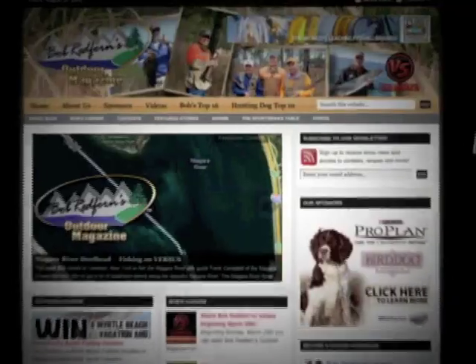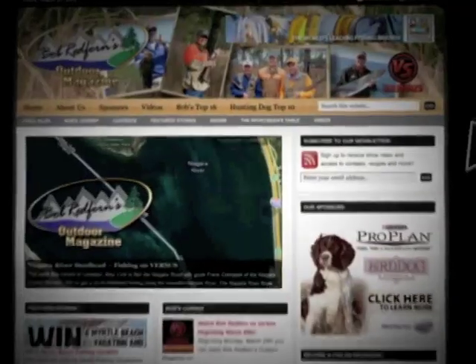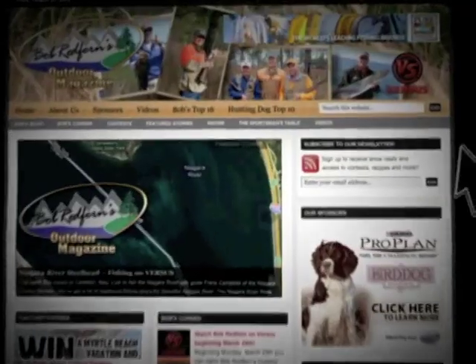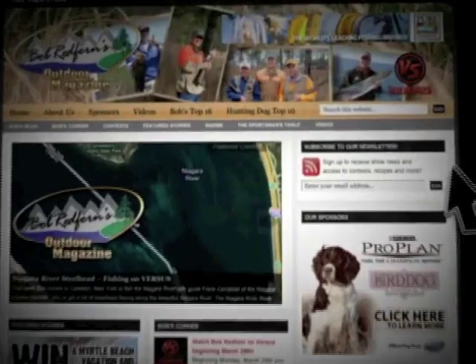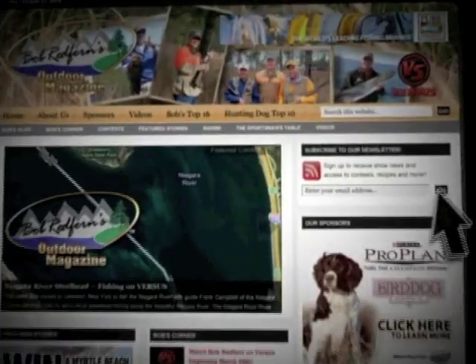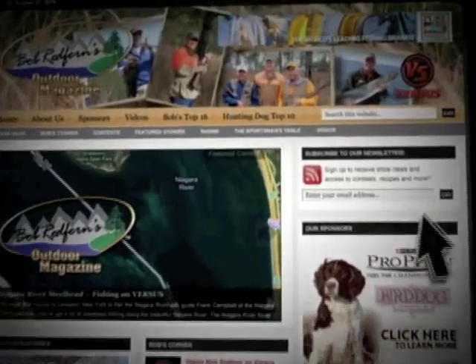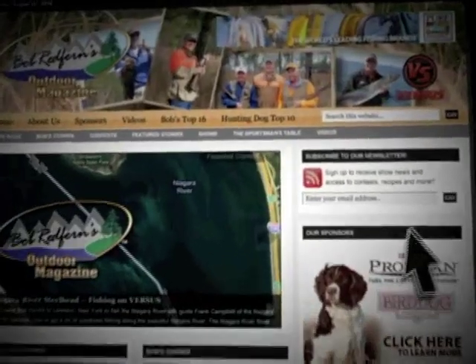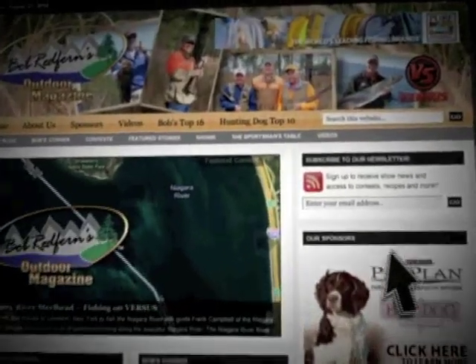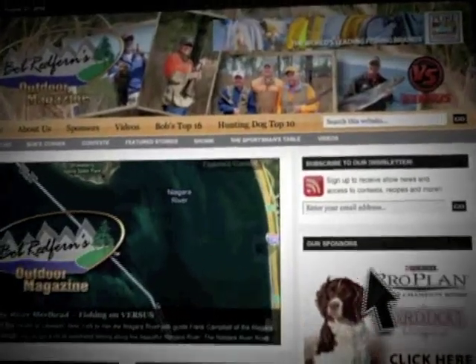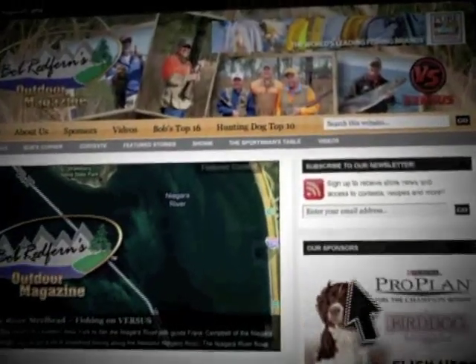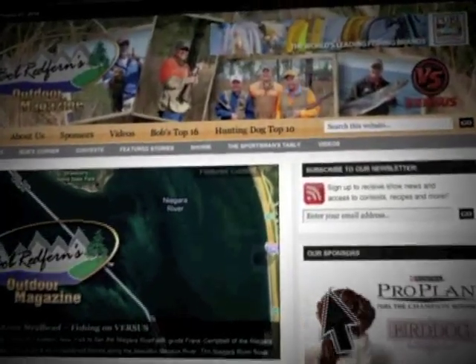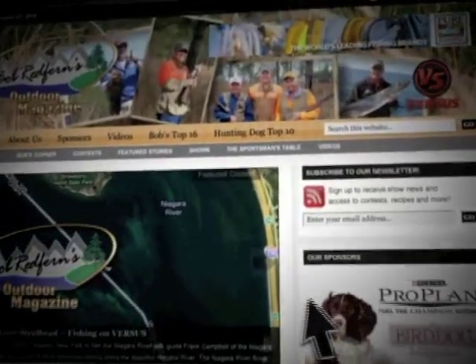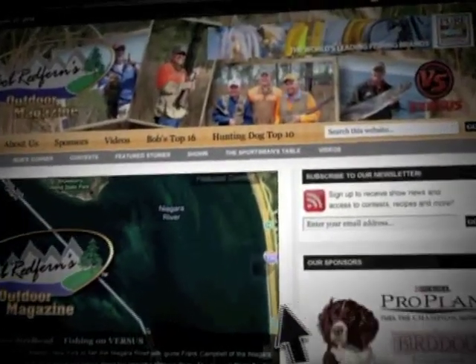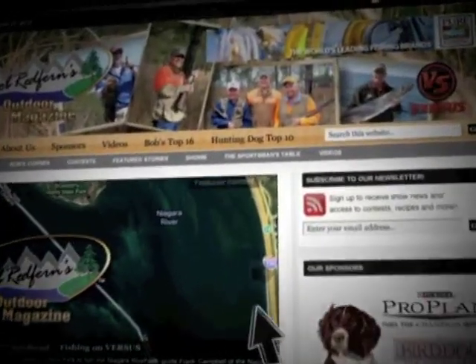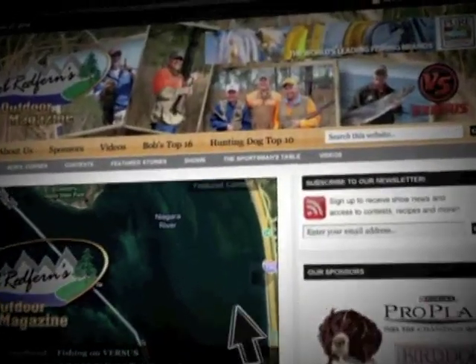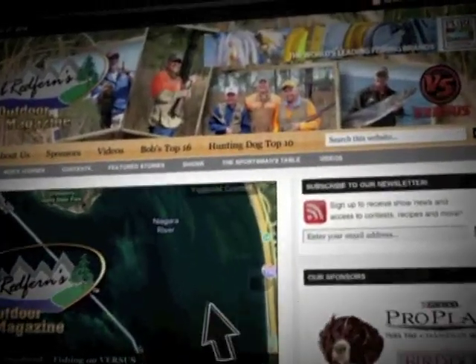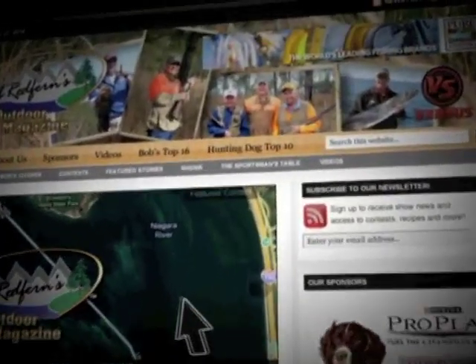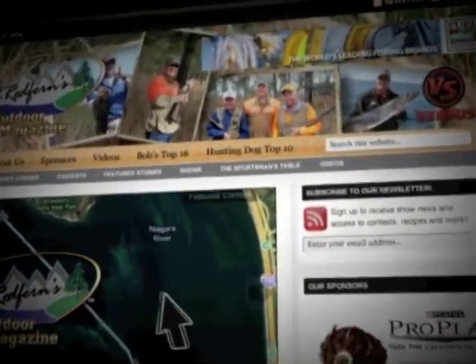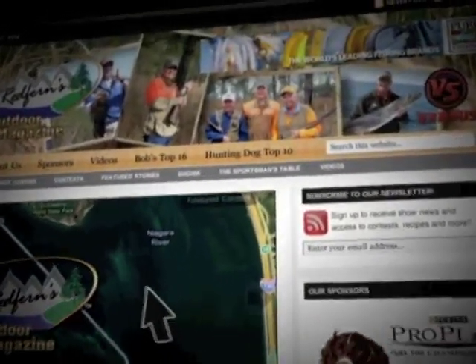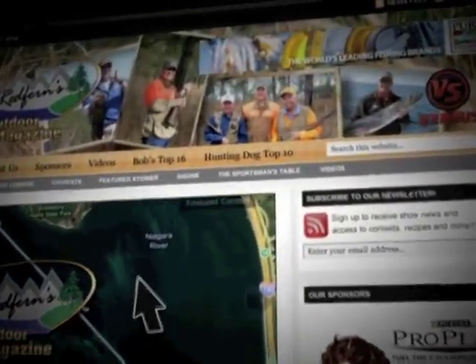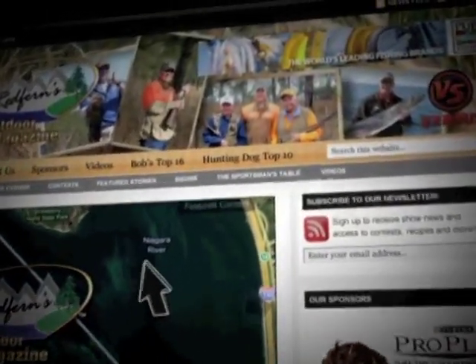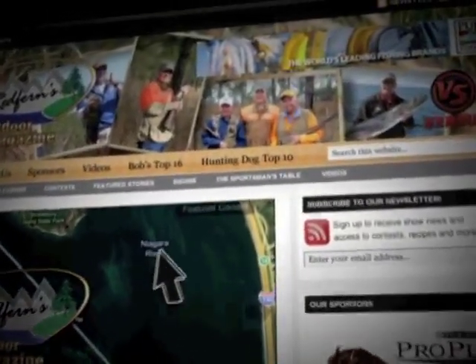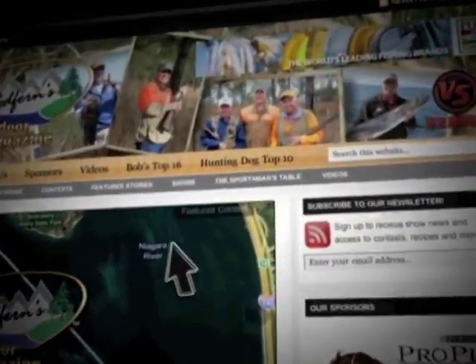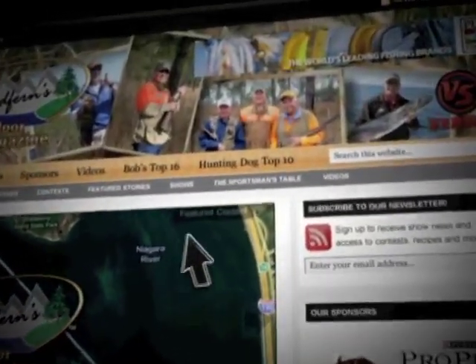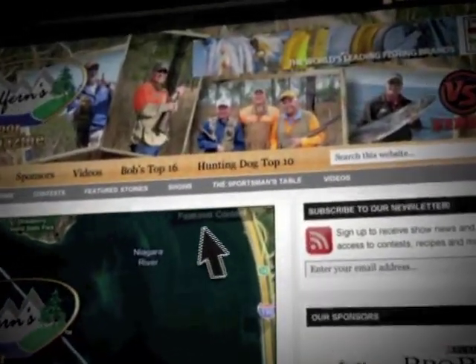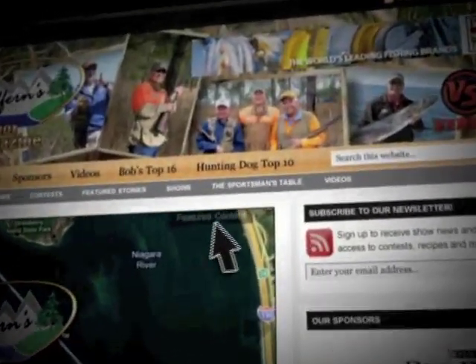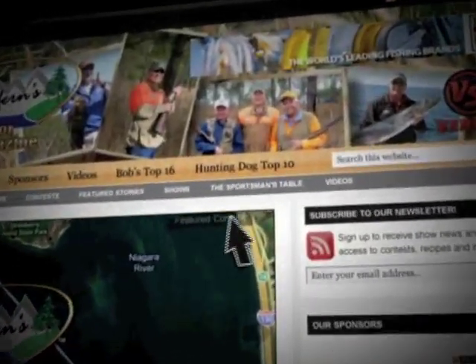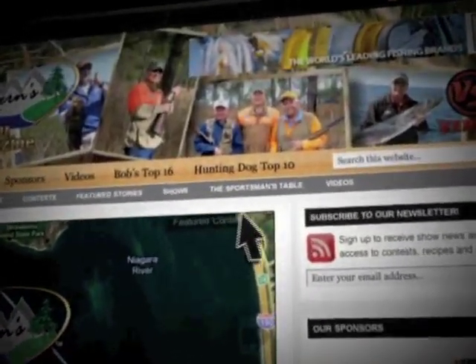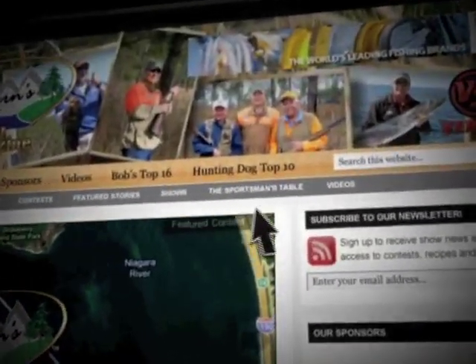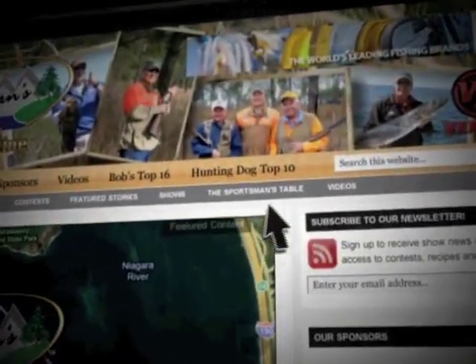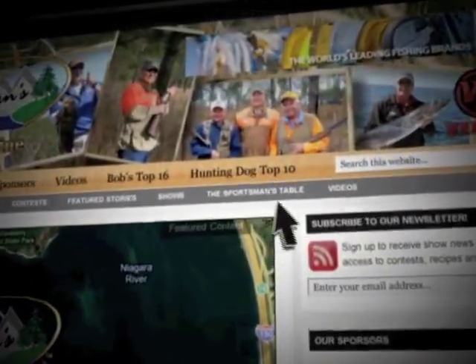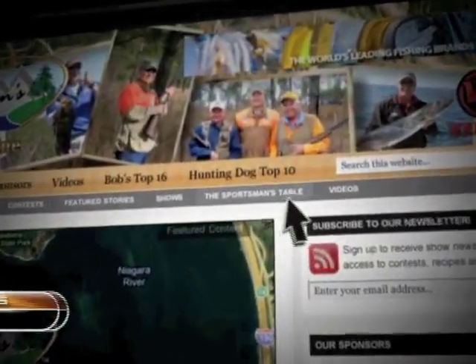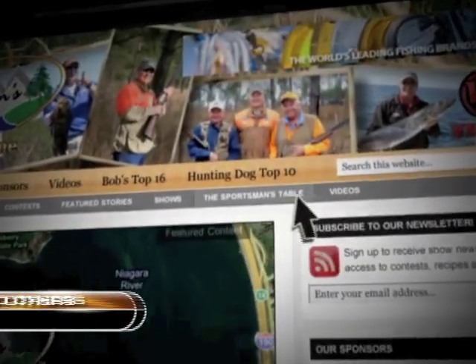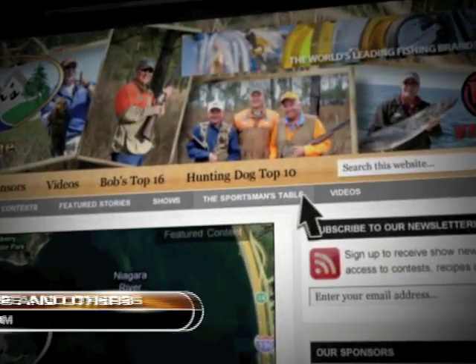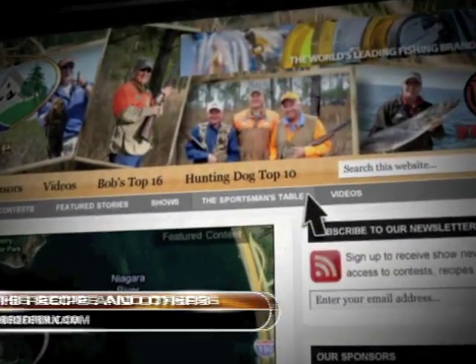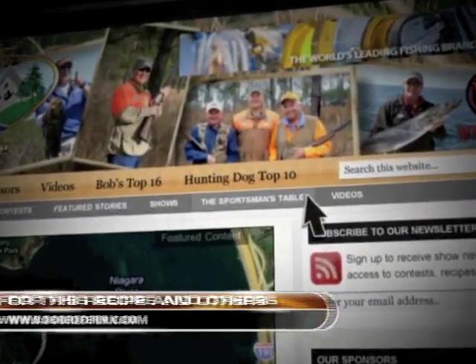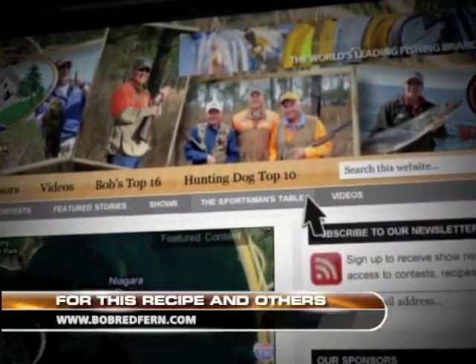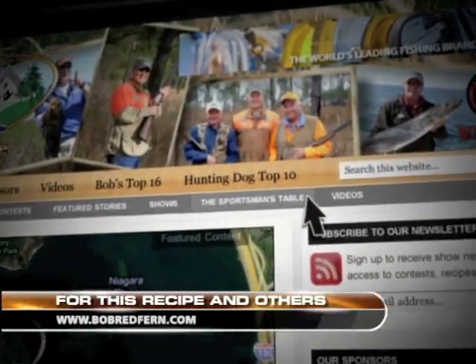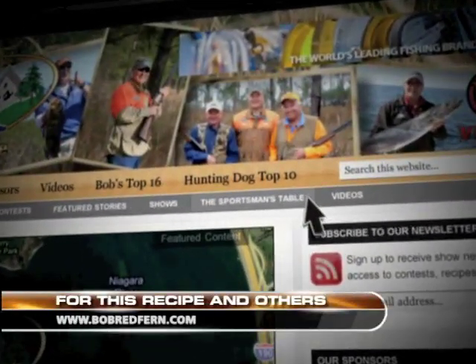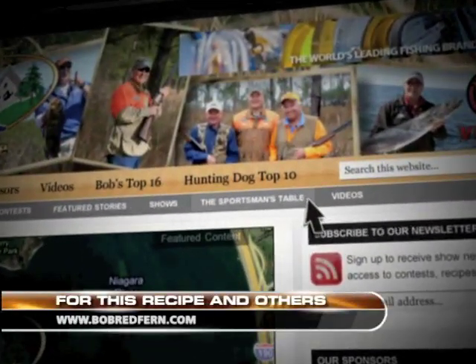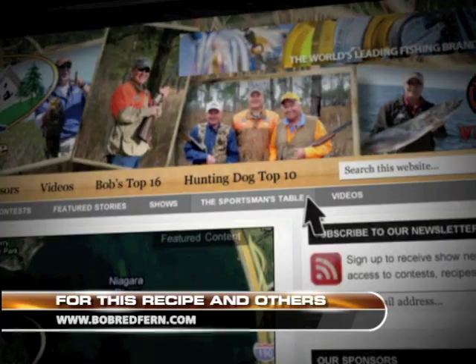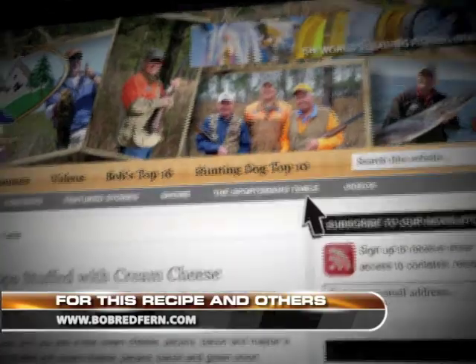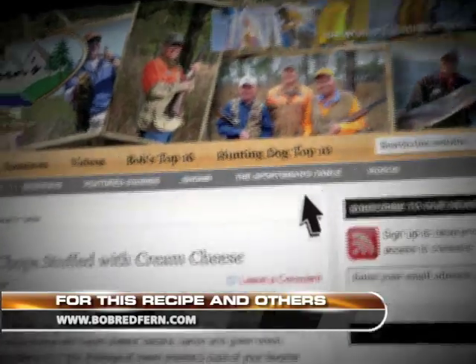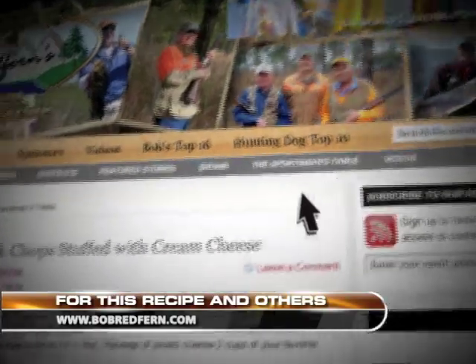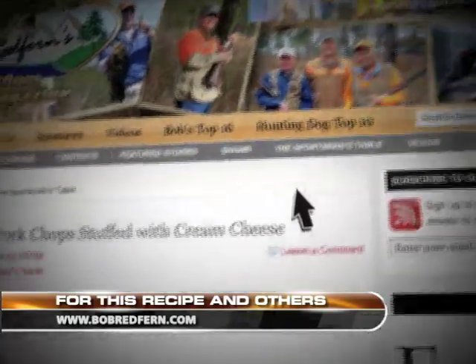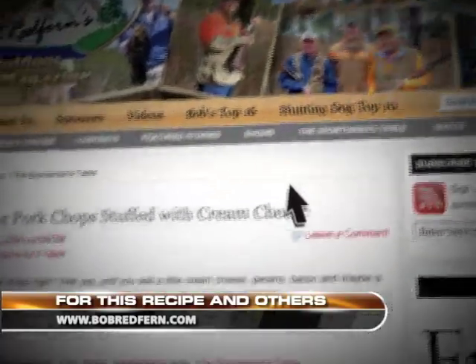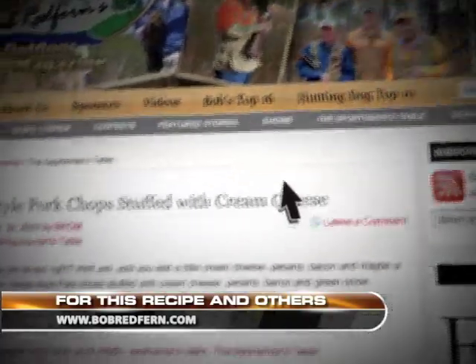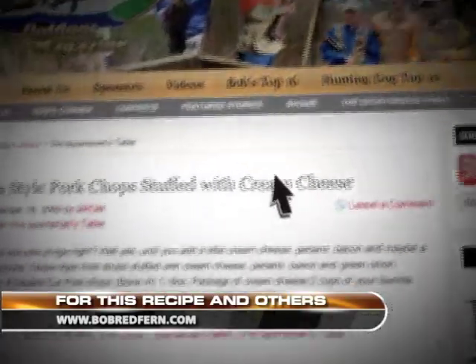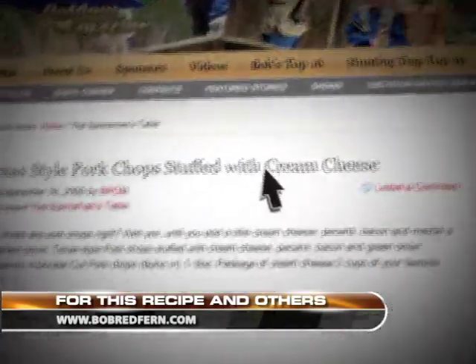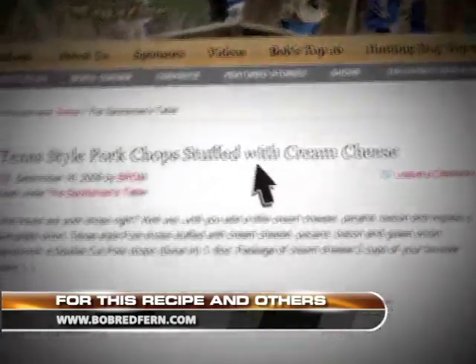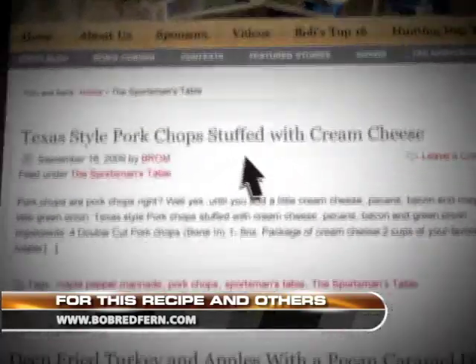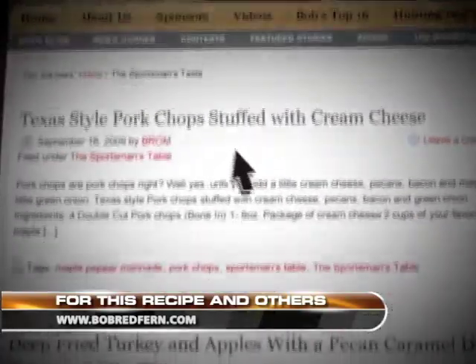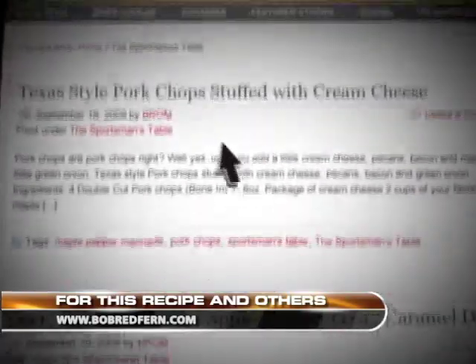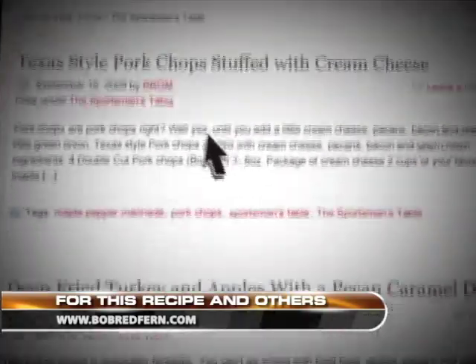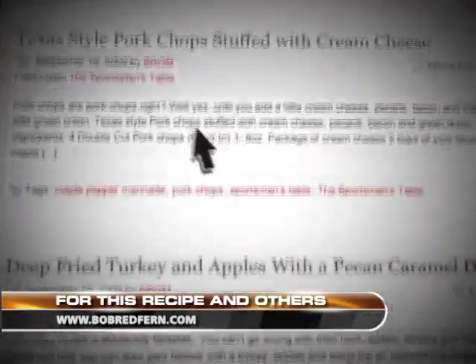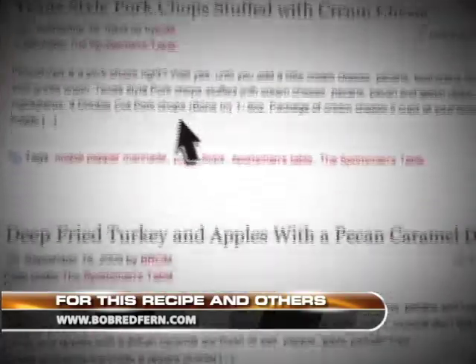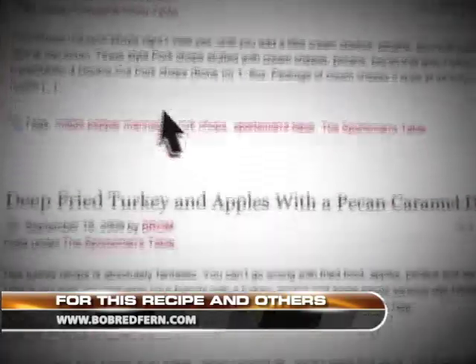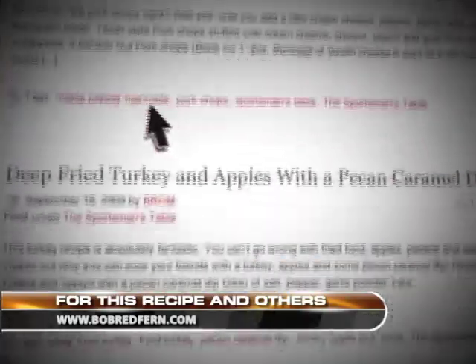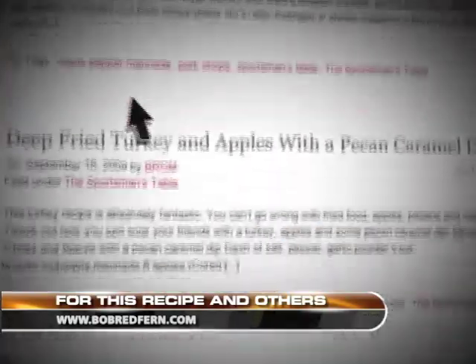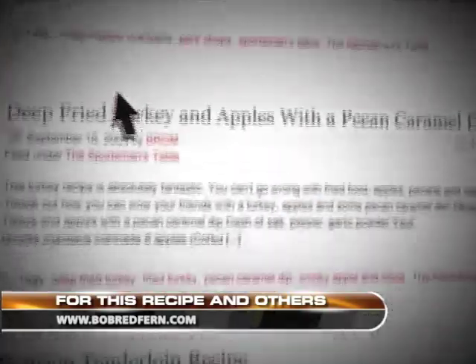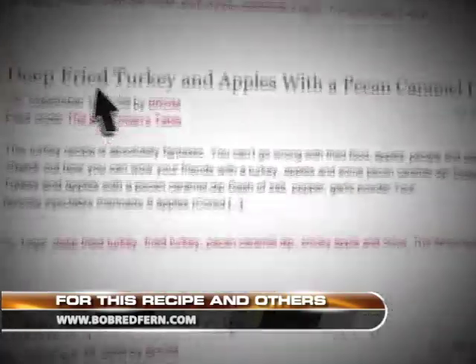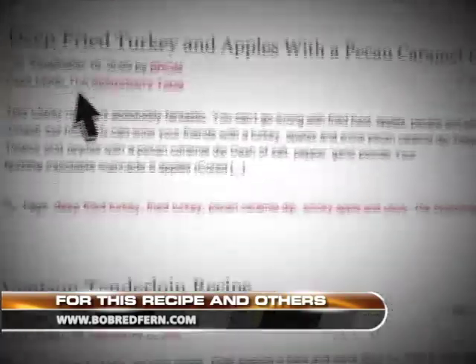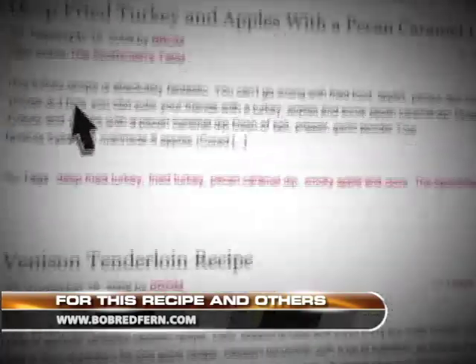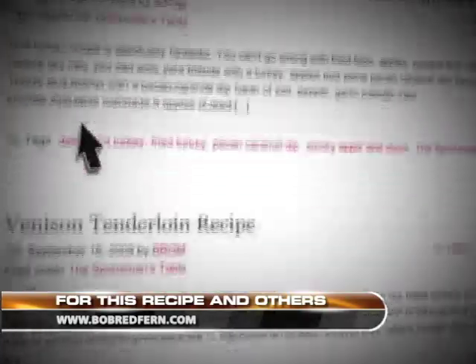For this recipe and others featured on this program, visit our website at www.bobredfern.com.